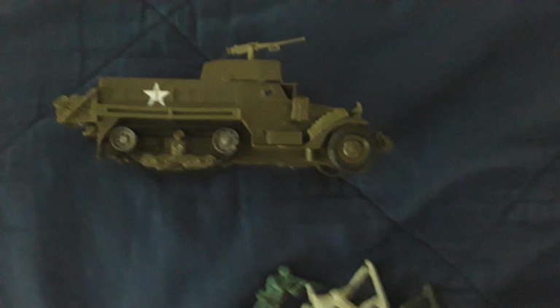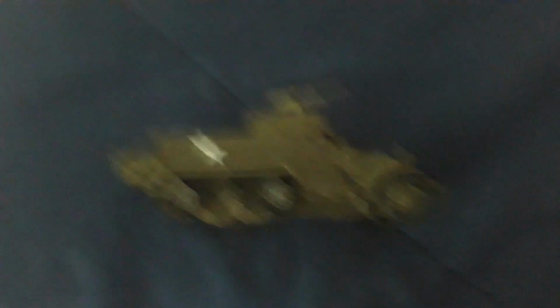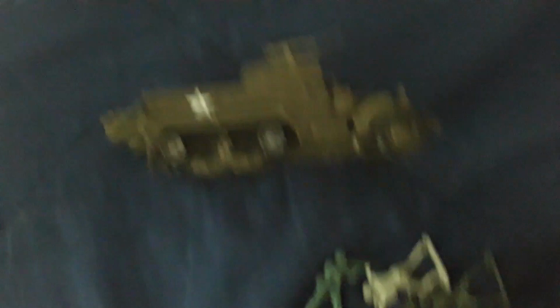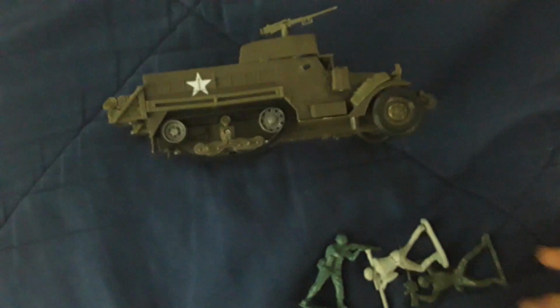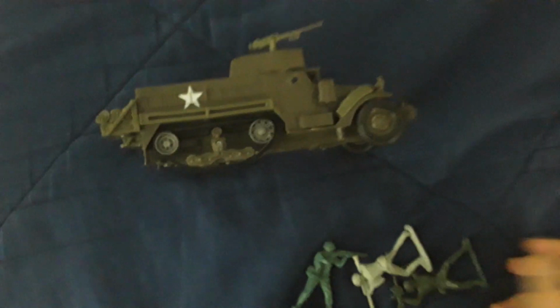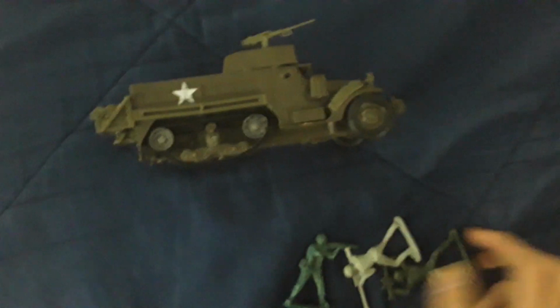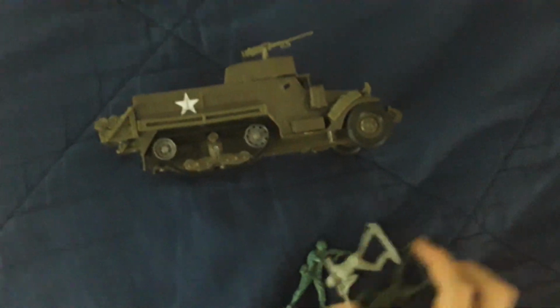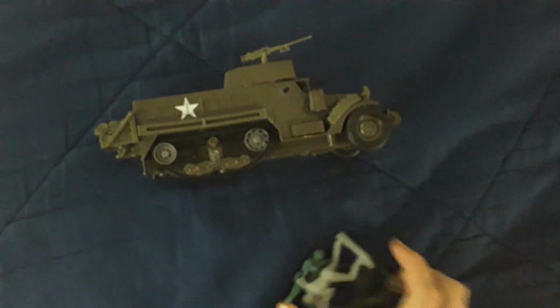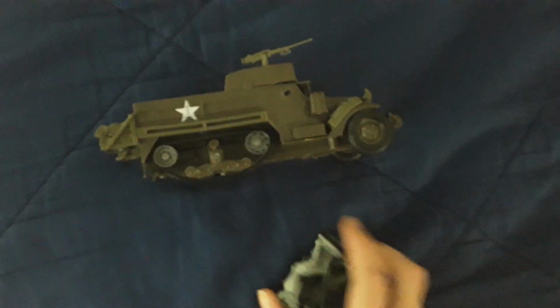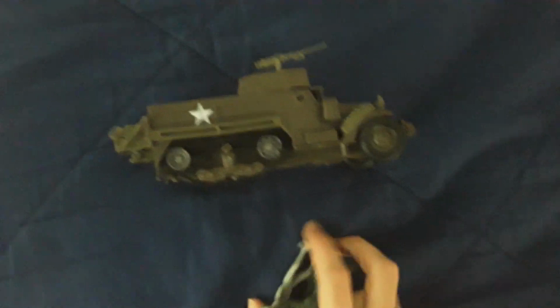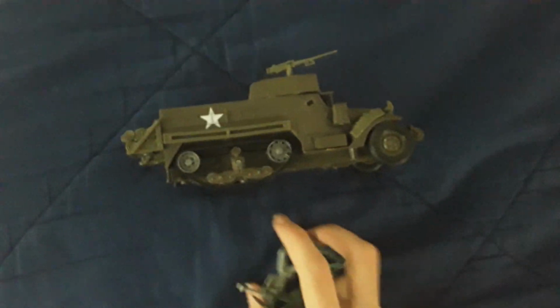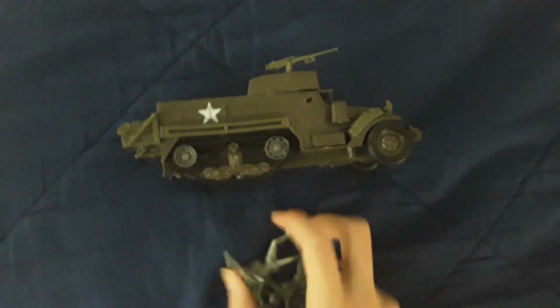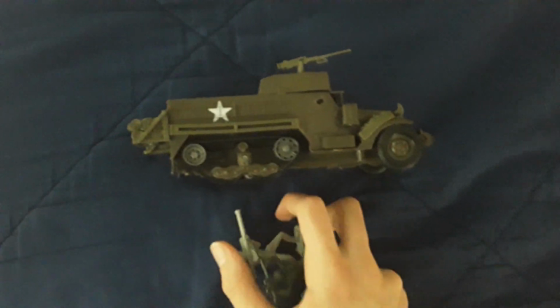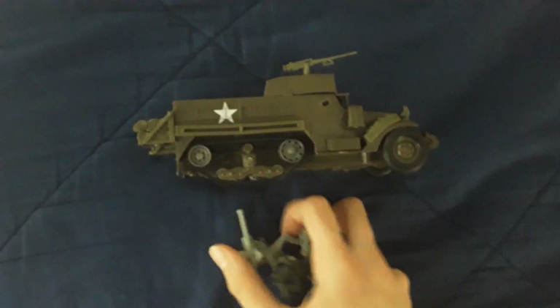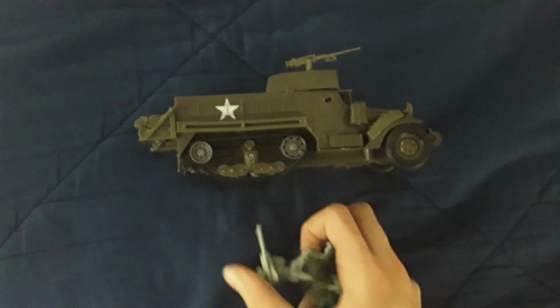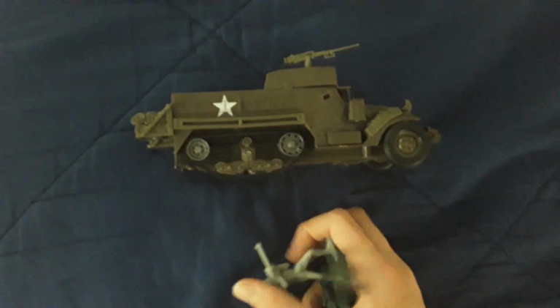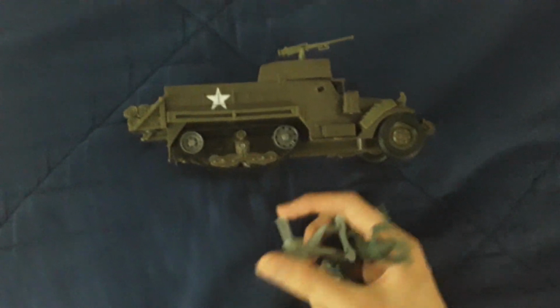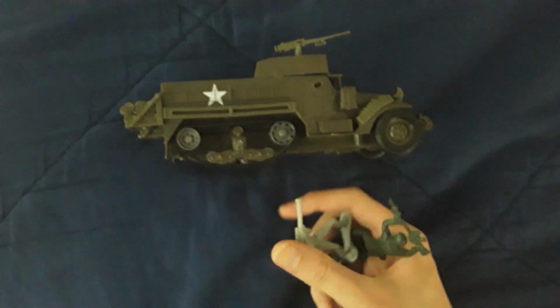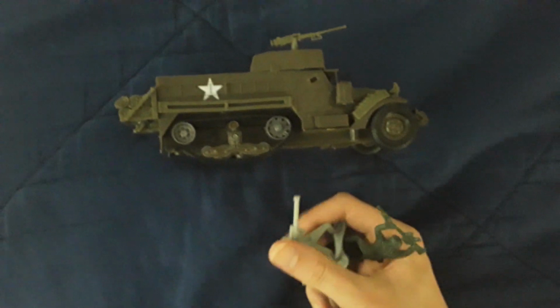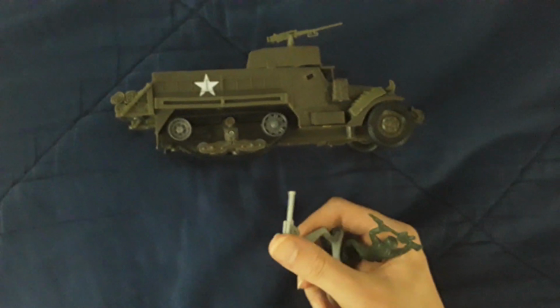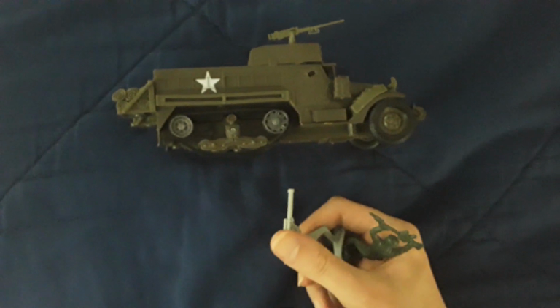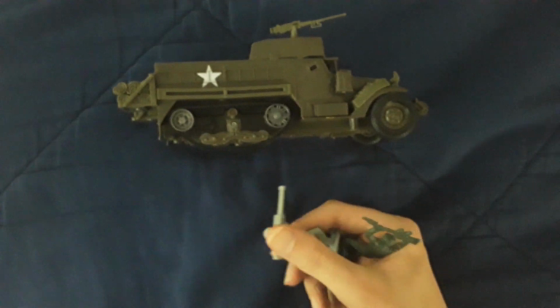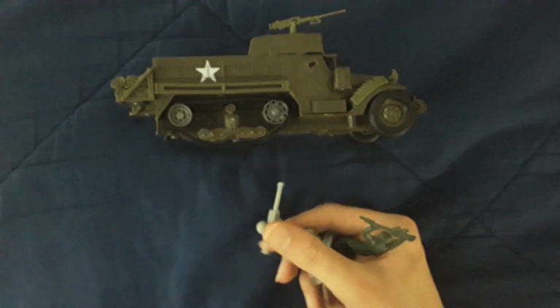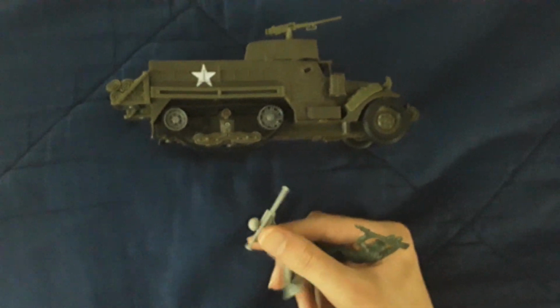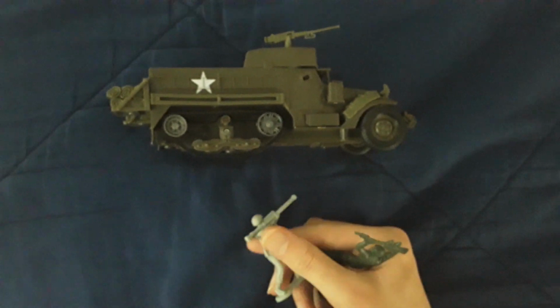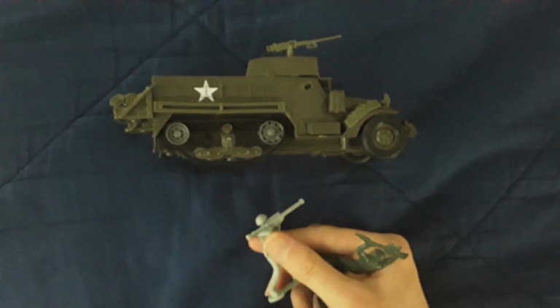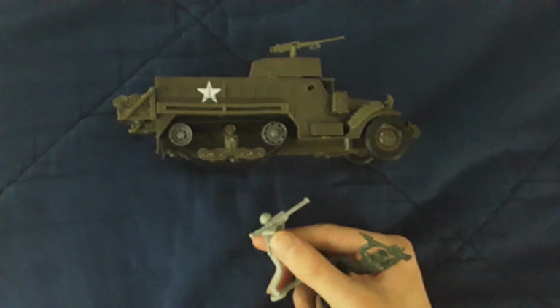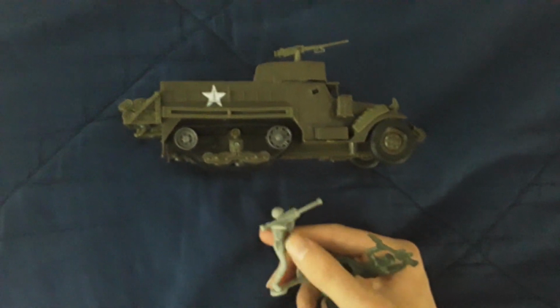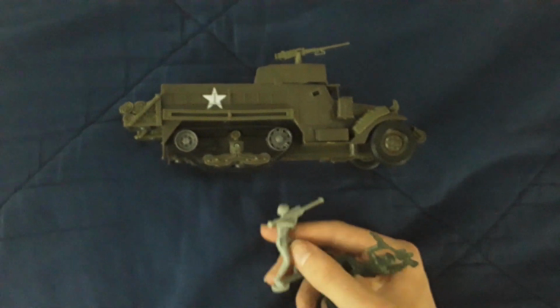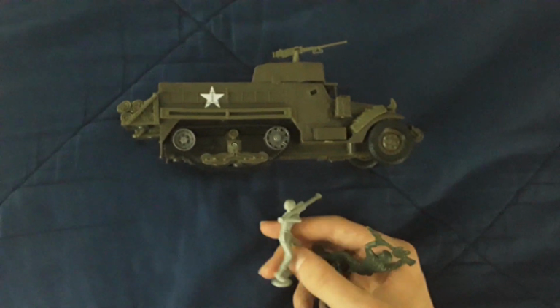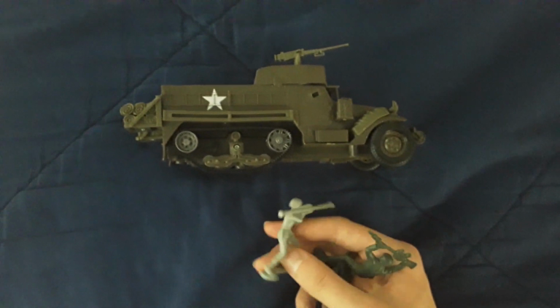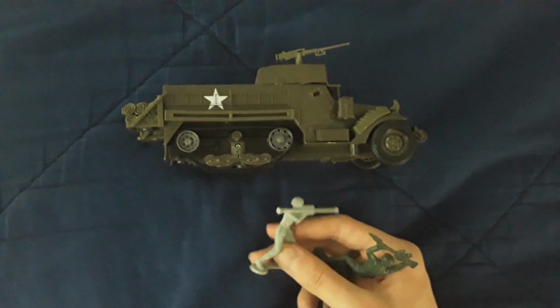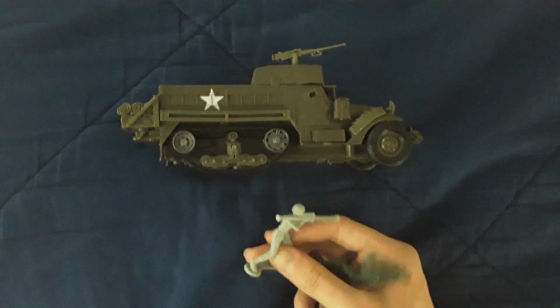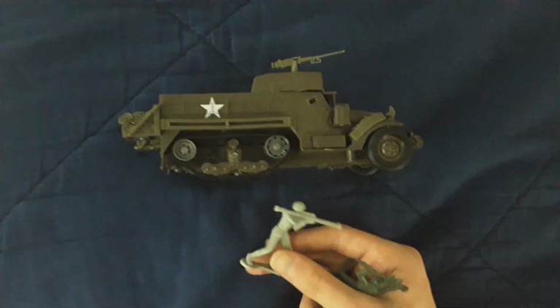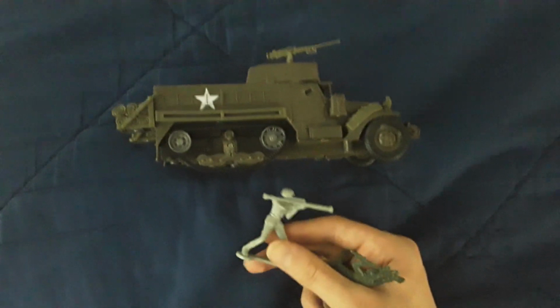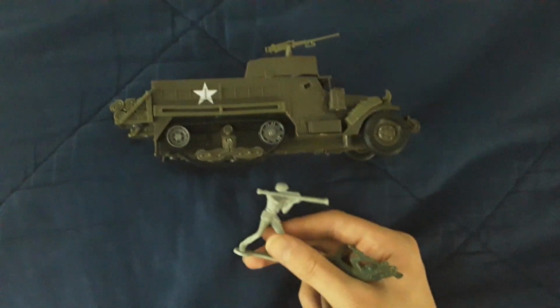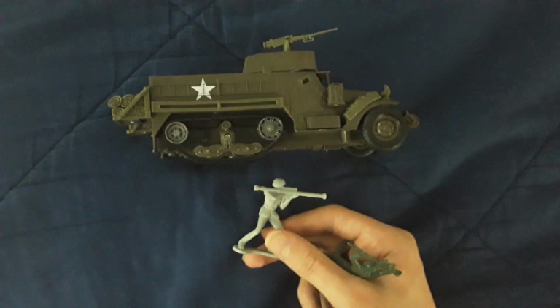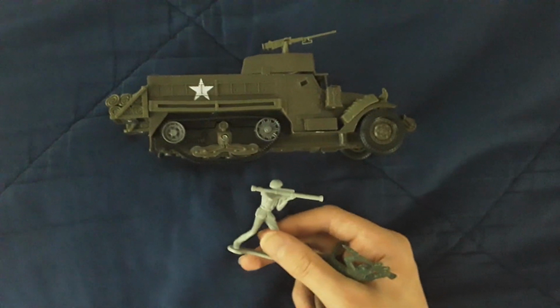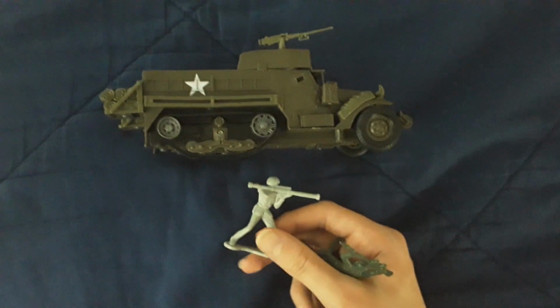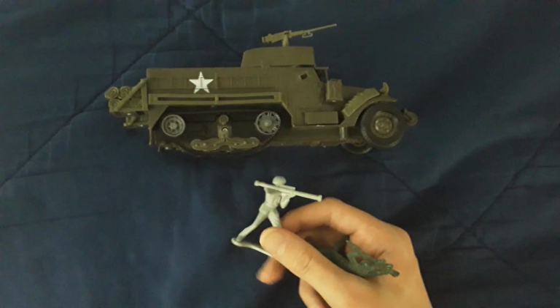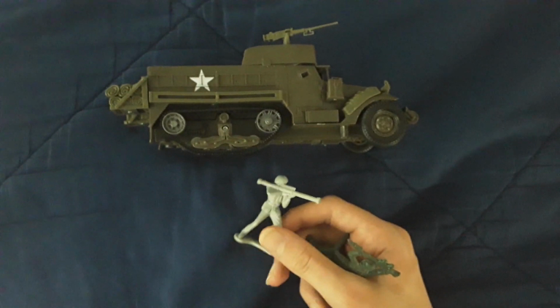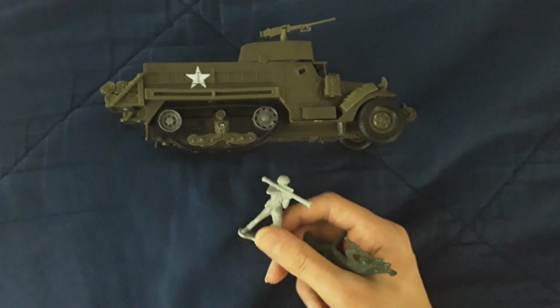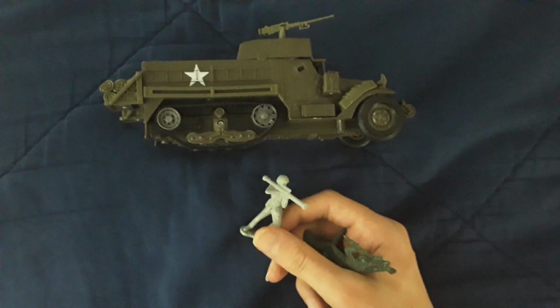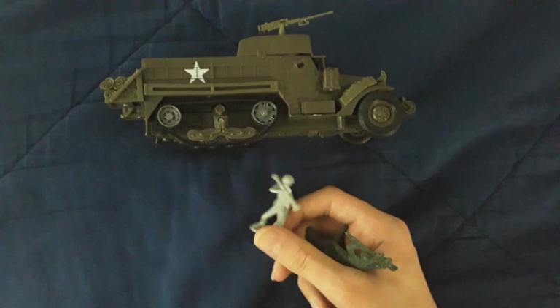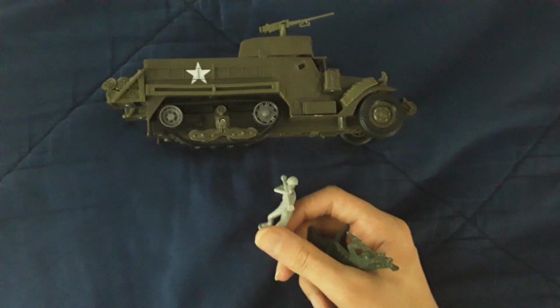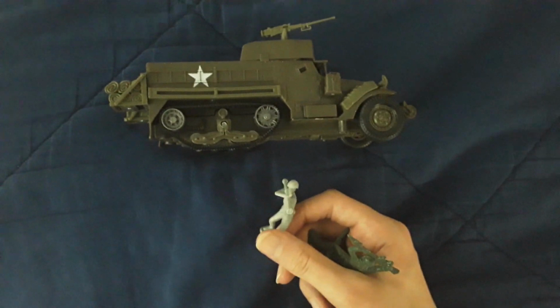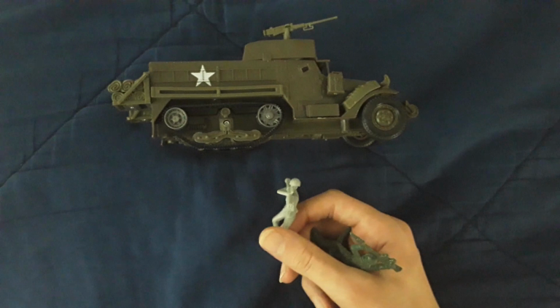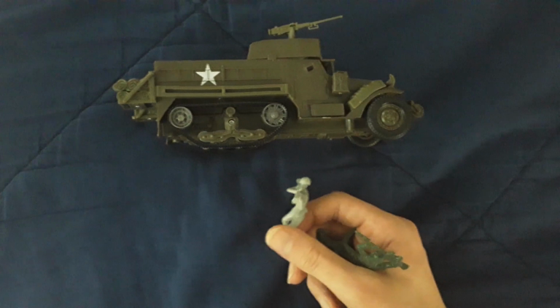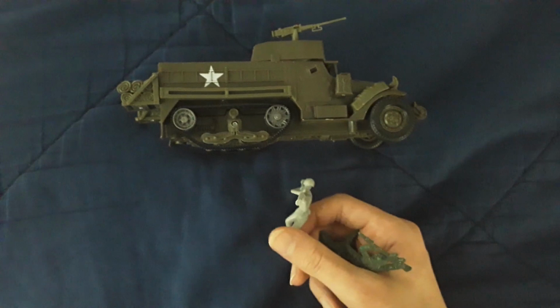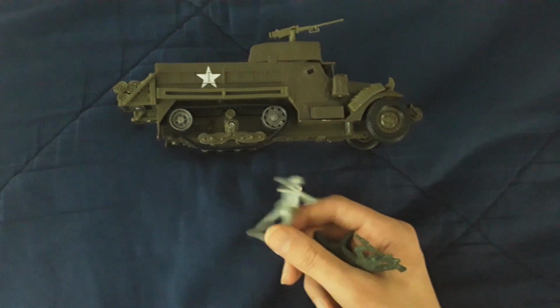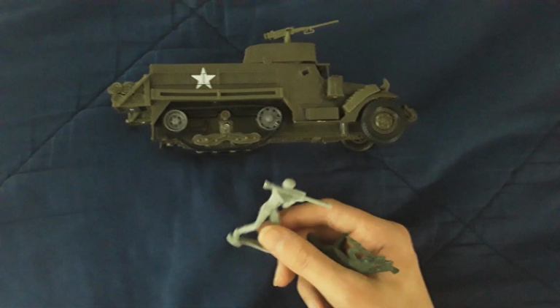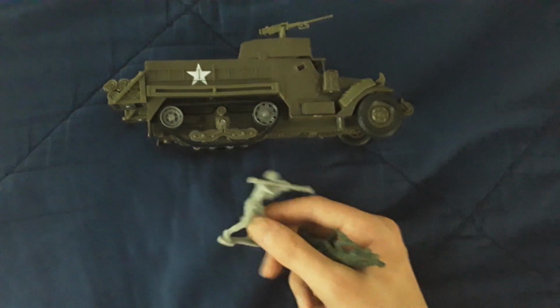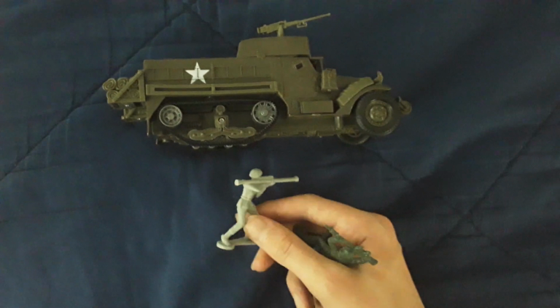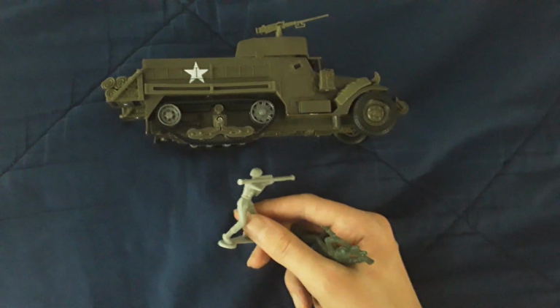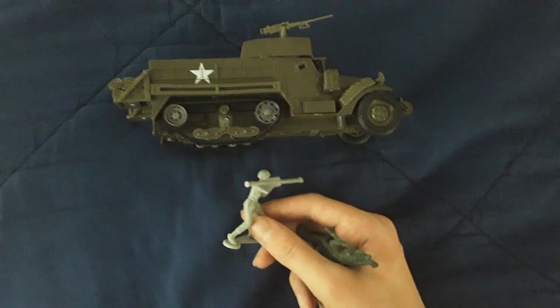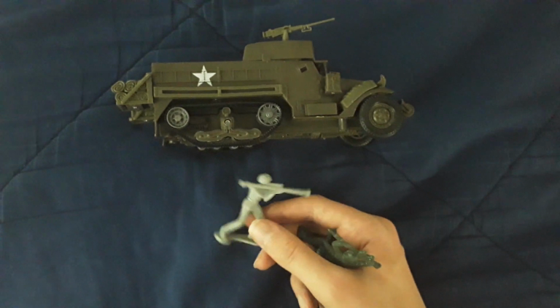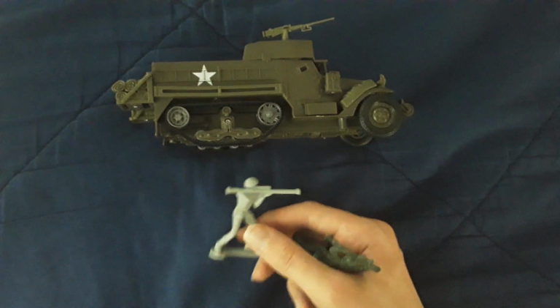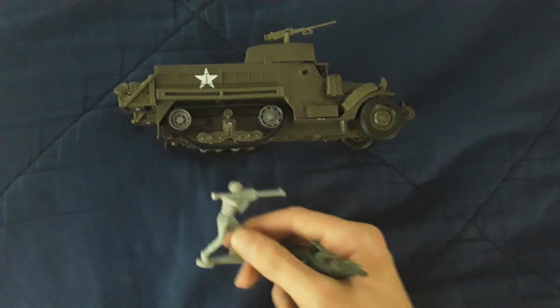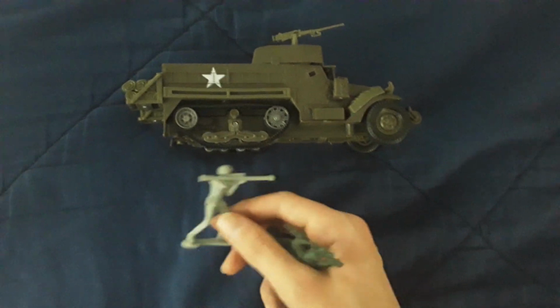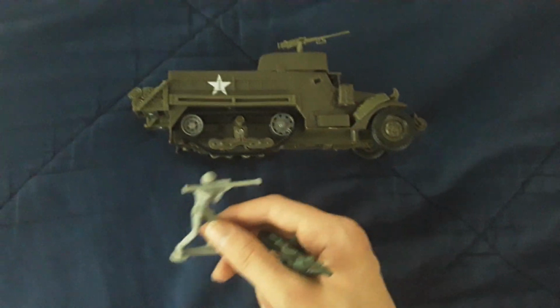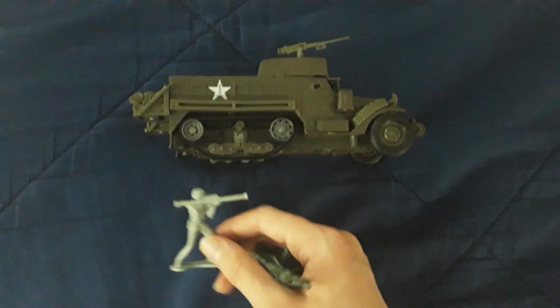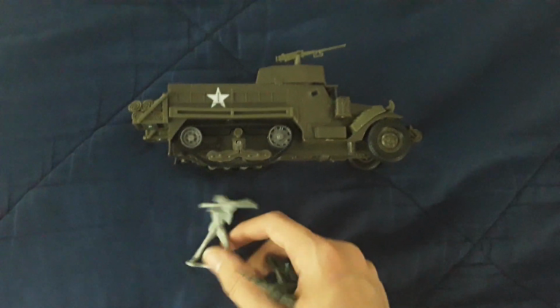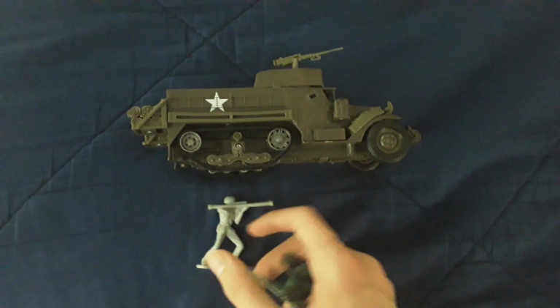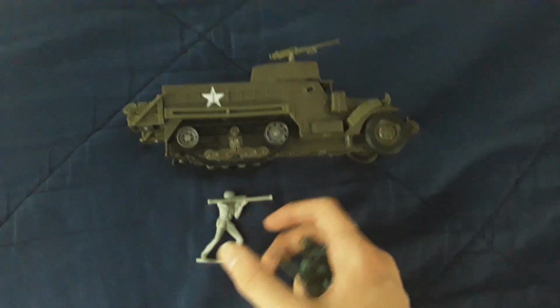Welcome back. This was meant to be a one-part video, but I accidentally clicked off the camera app, so it's going to be two-part now.